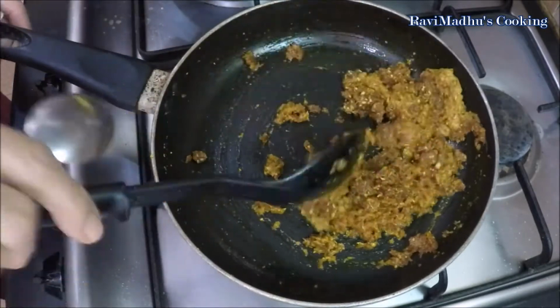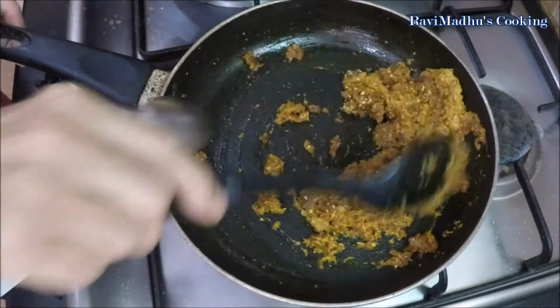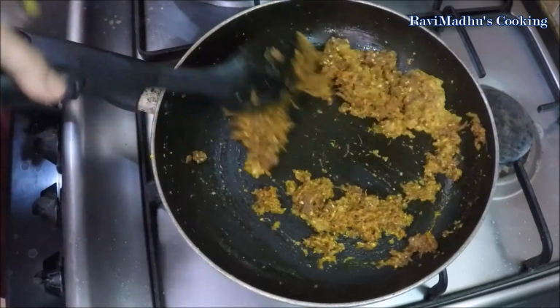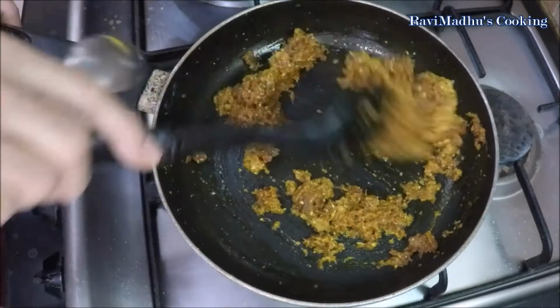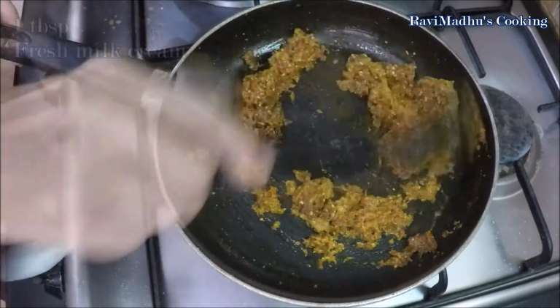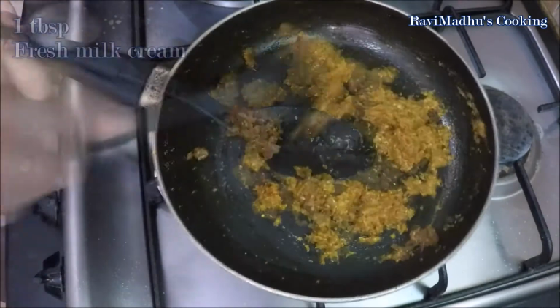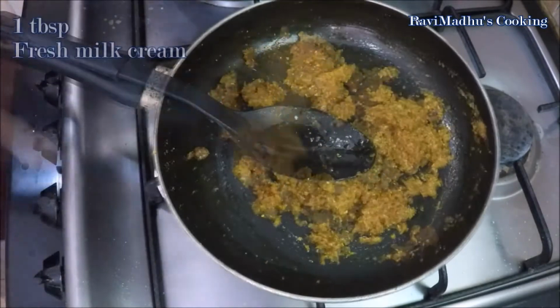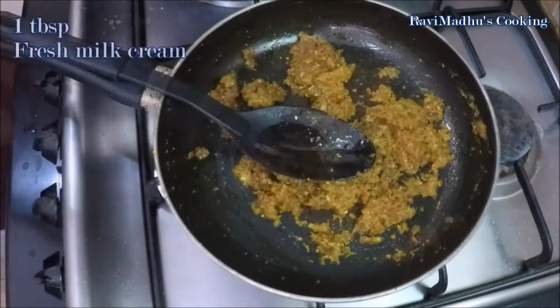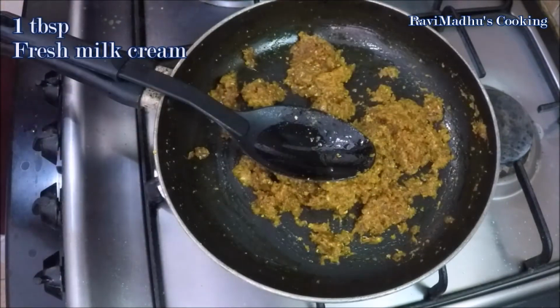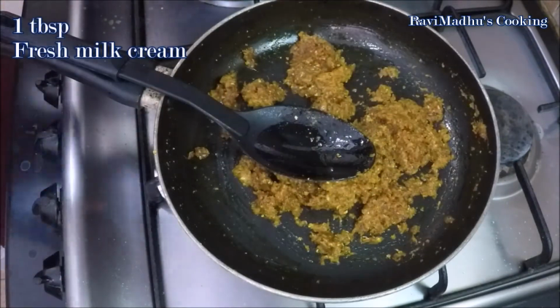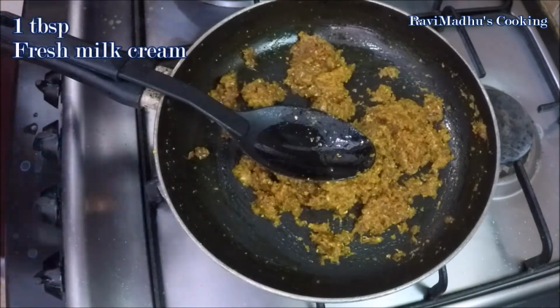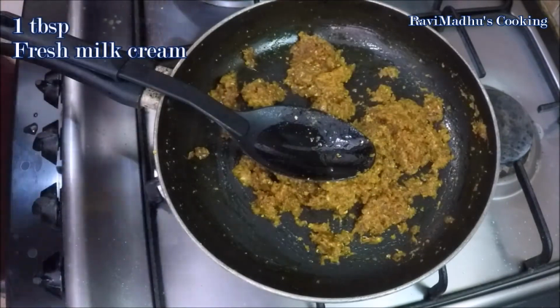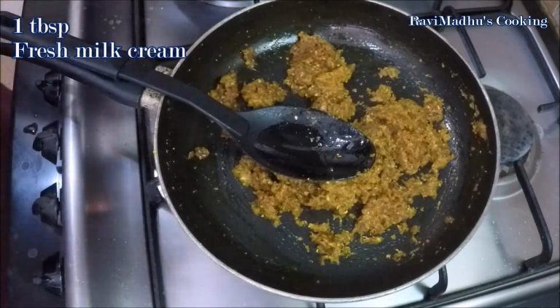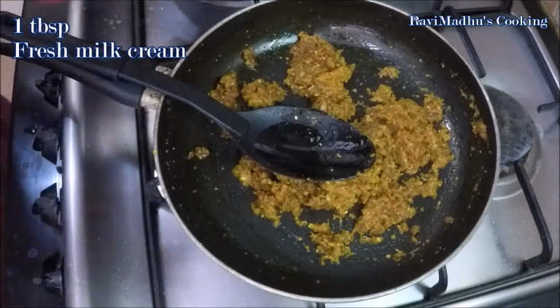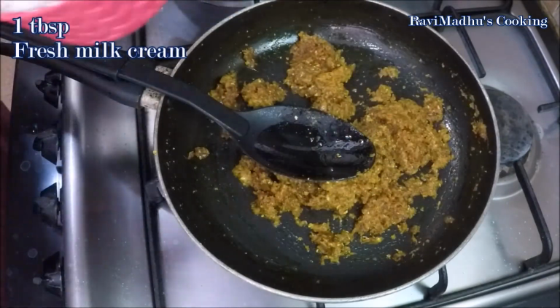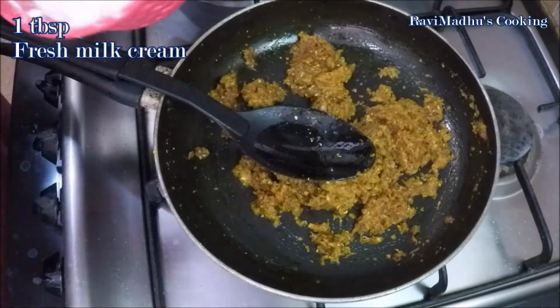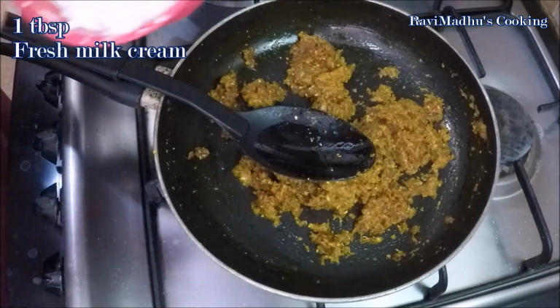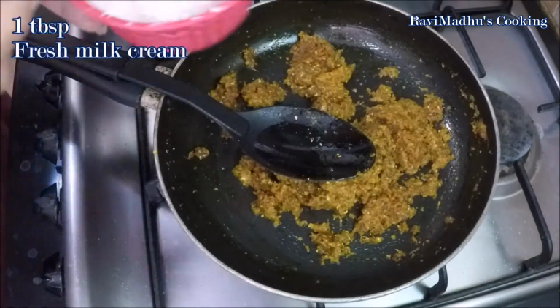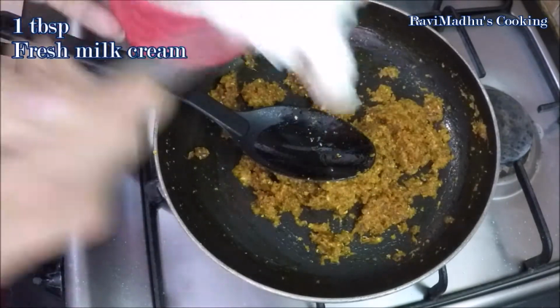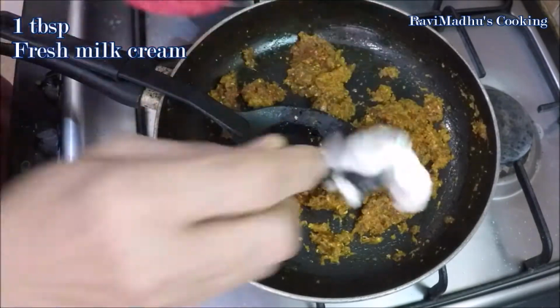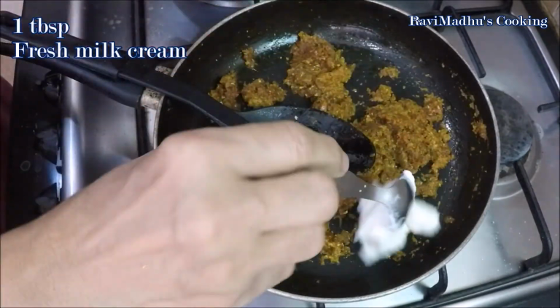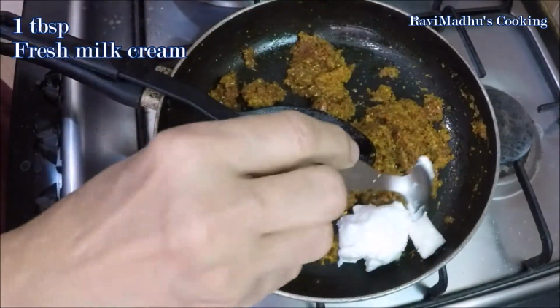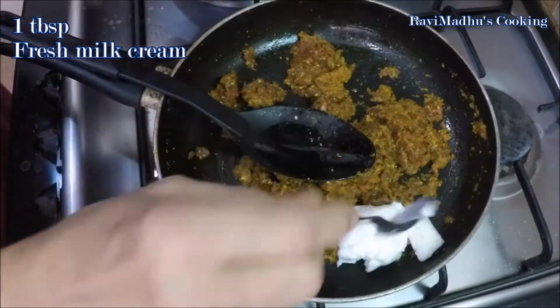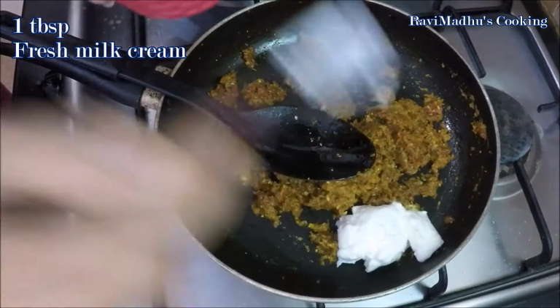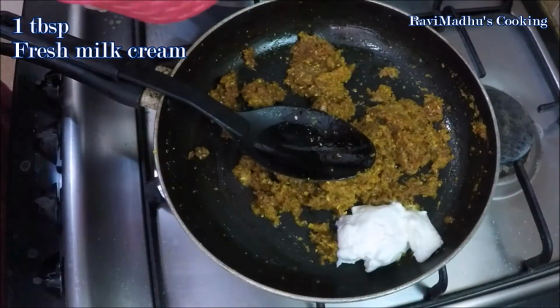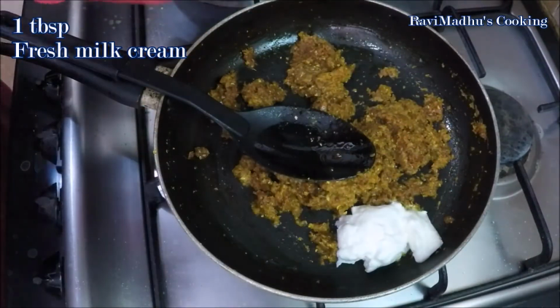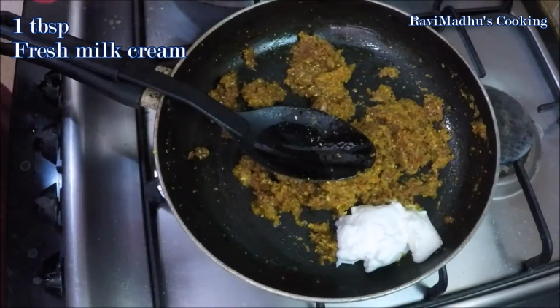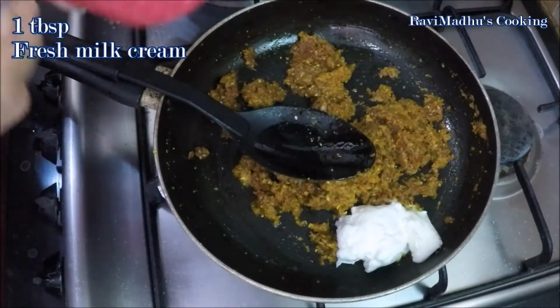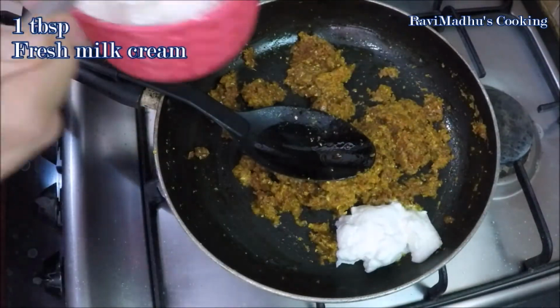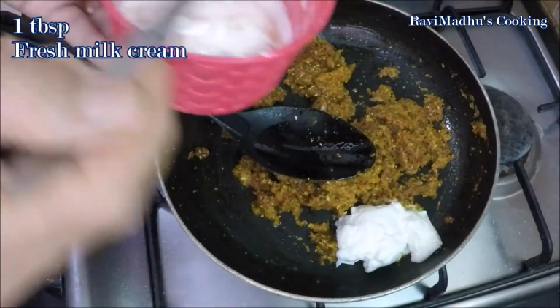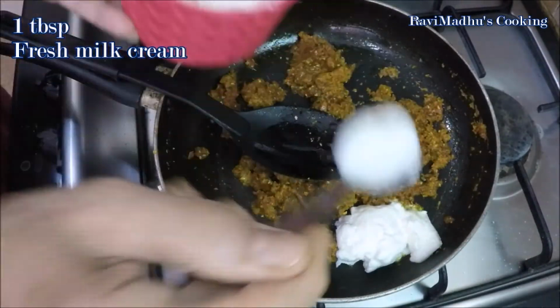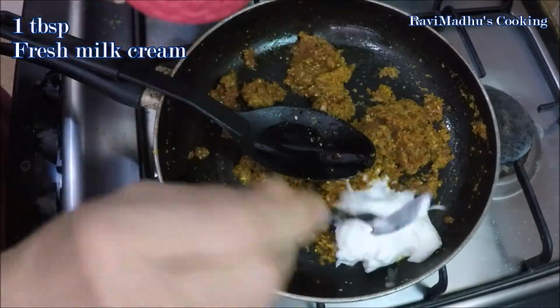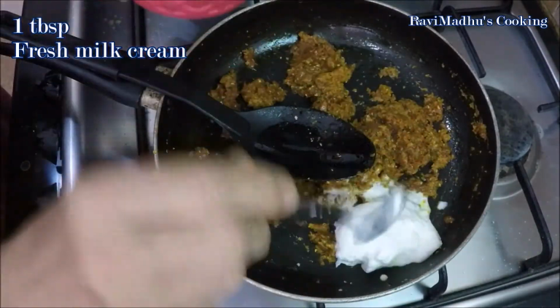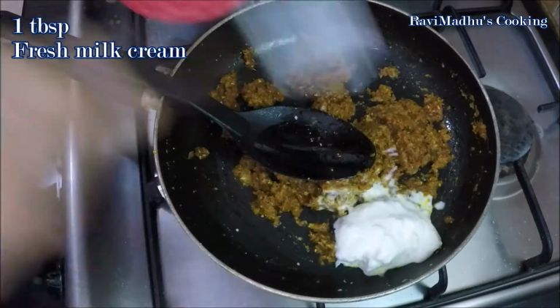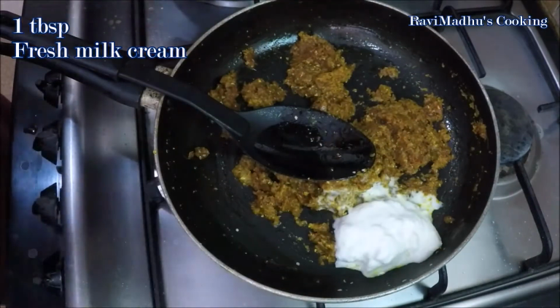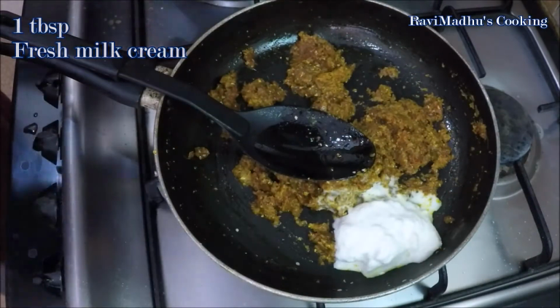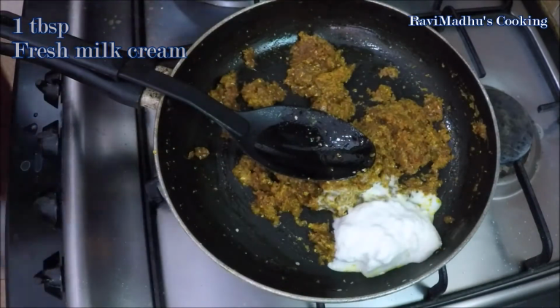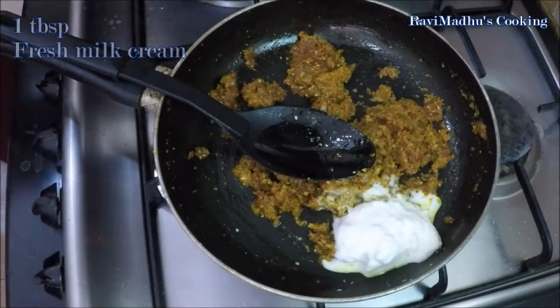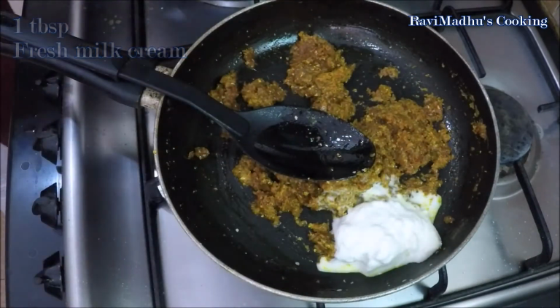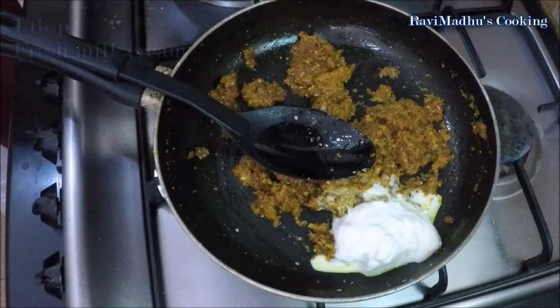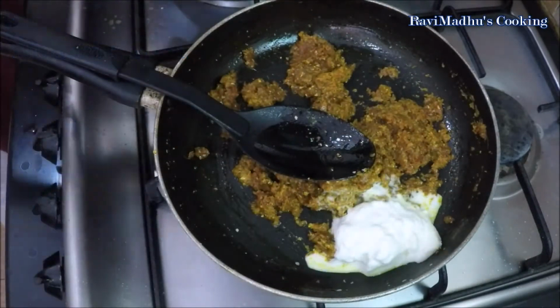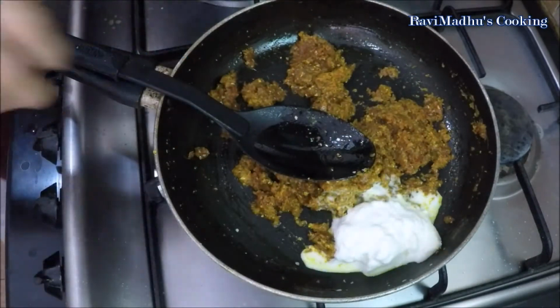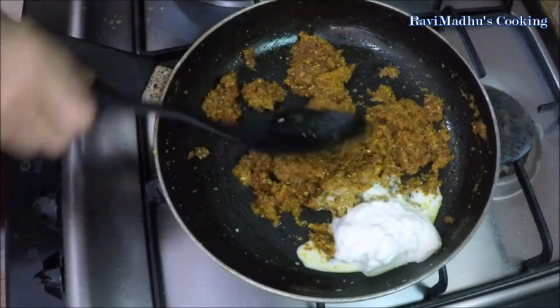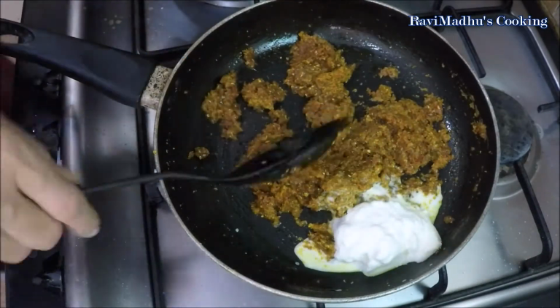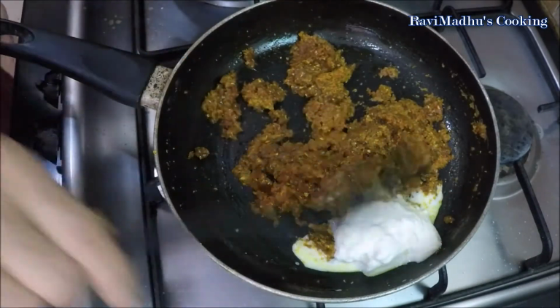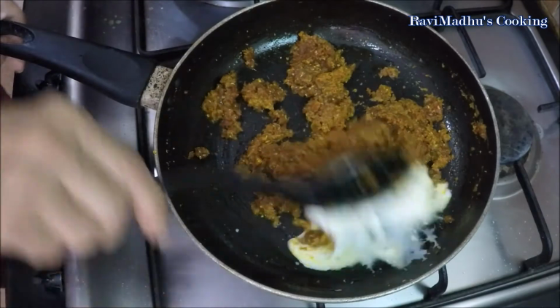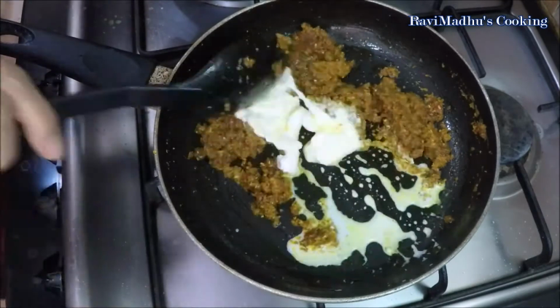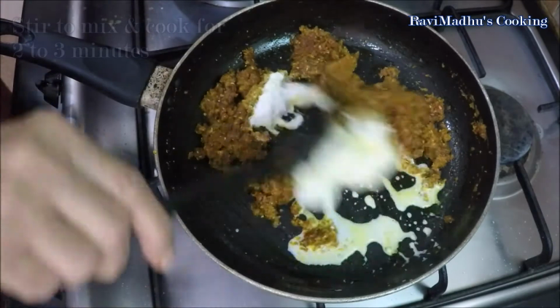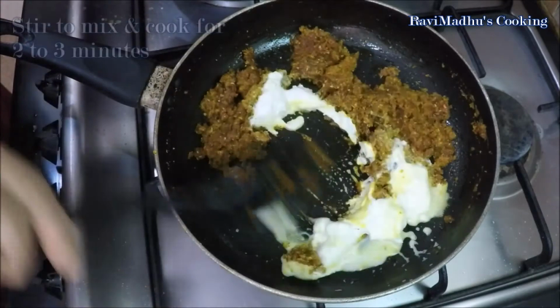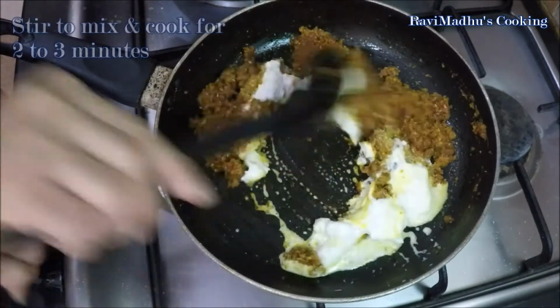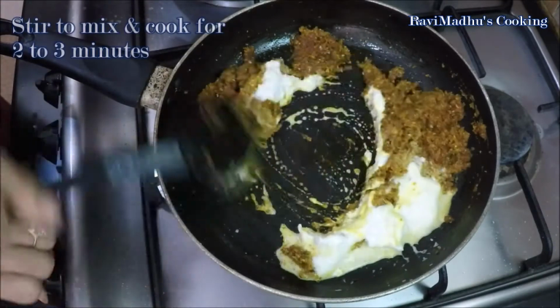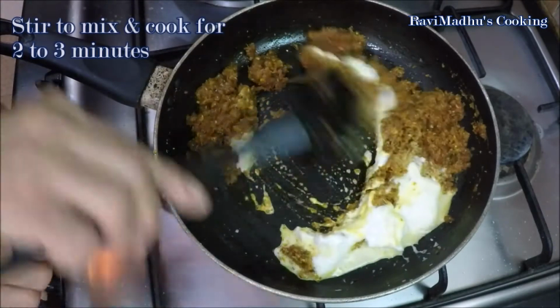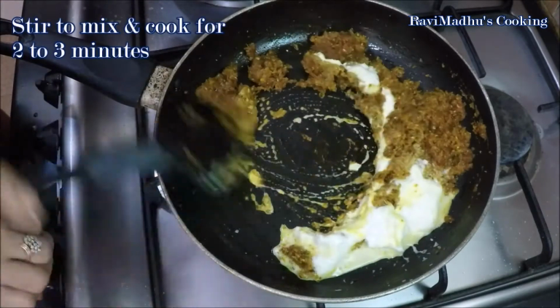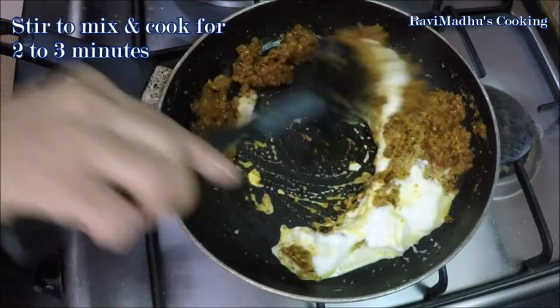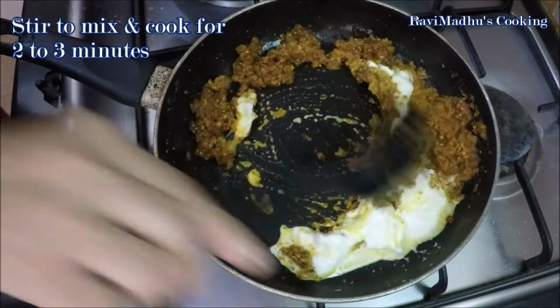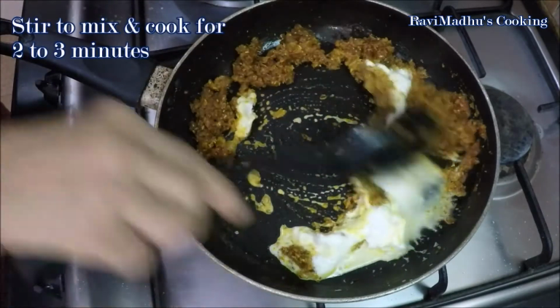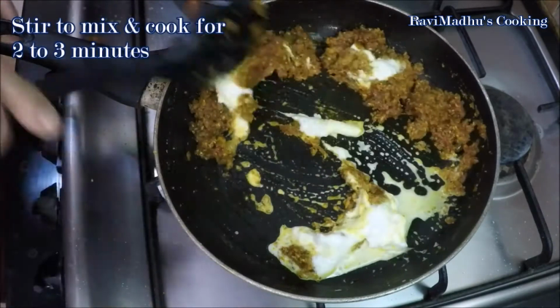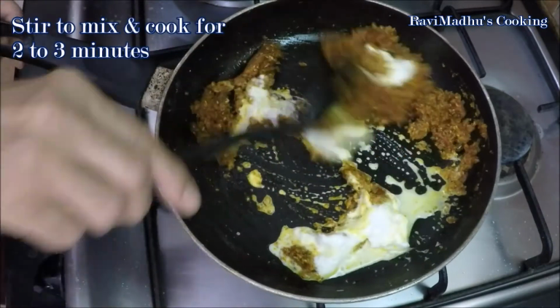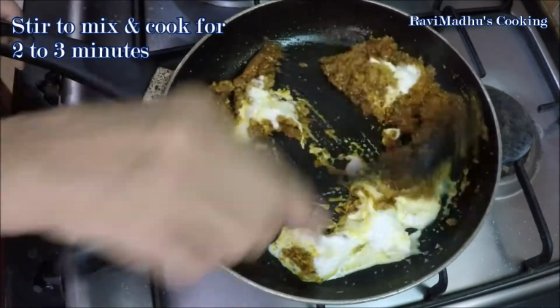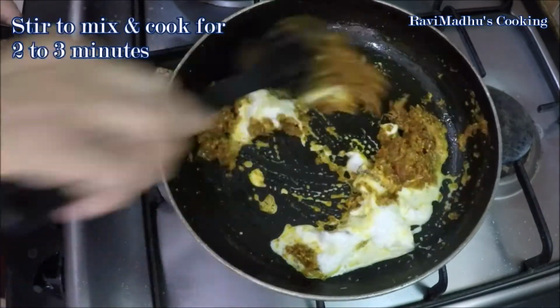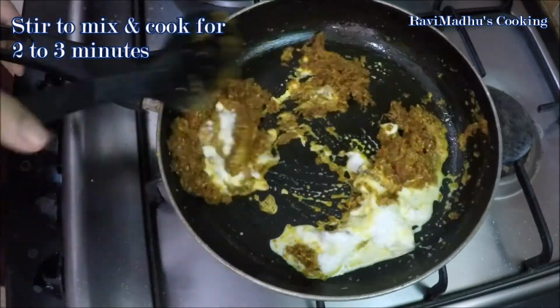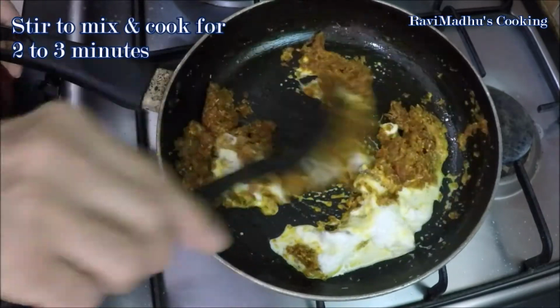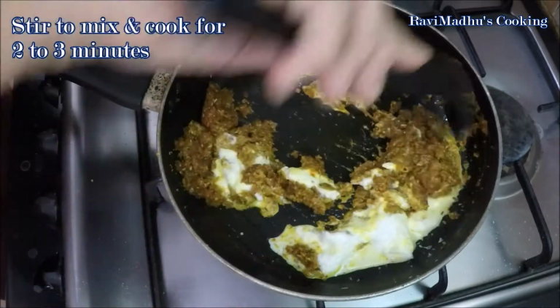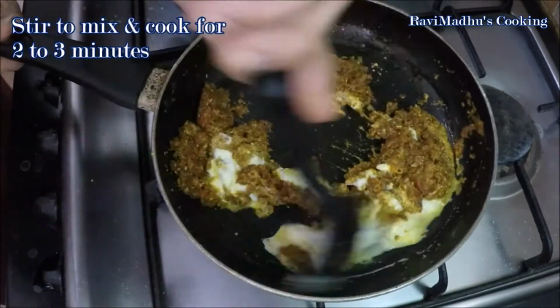Now add 1 tablespoon fresh milk cream into the pan. Stir and cook for 2 to 3 minutes or until the grease is released.